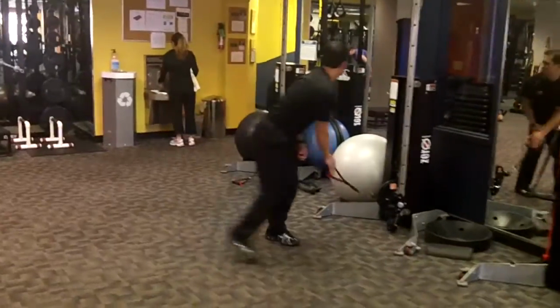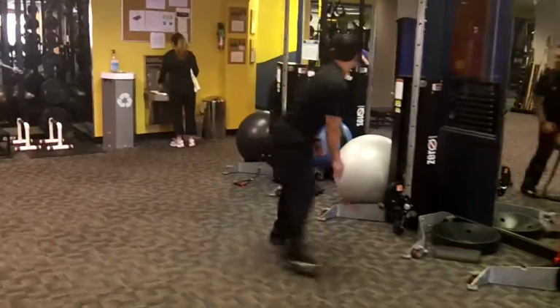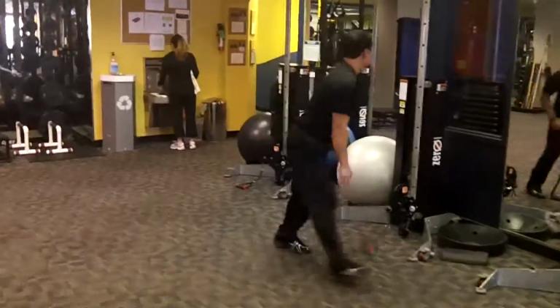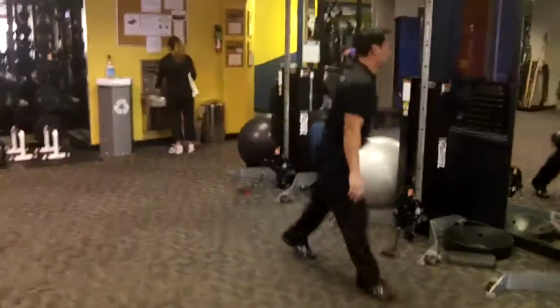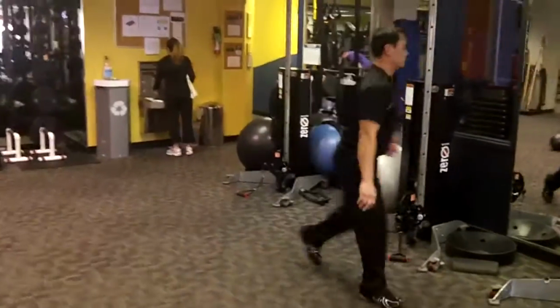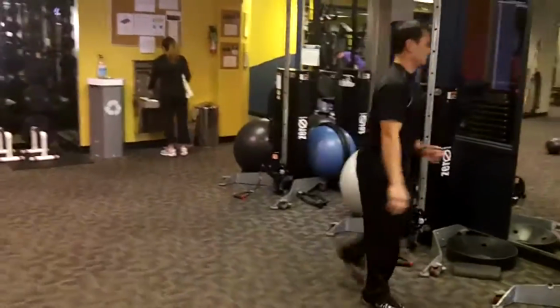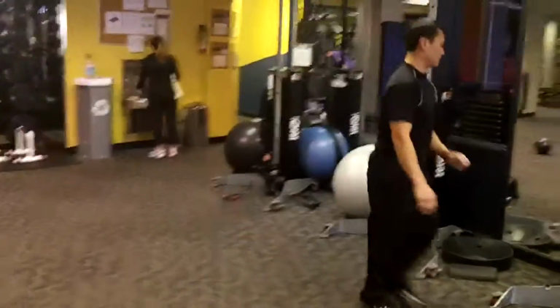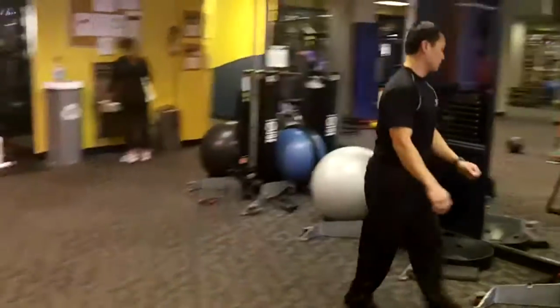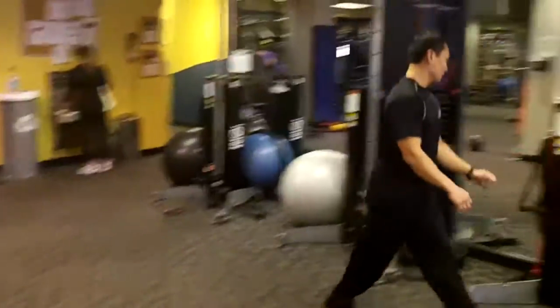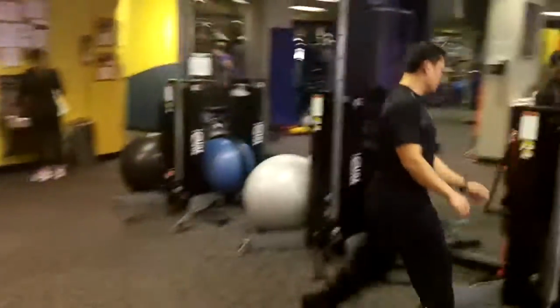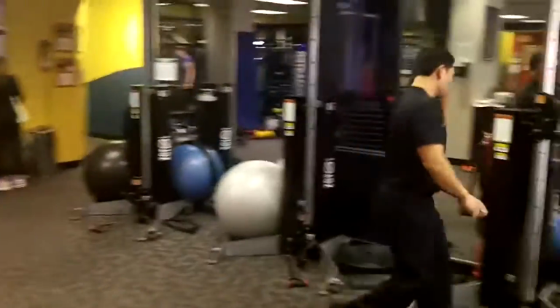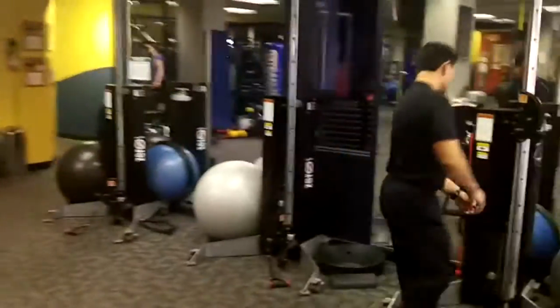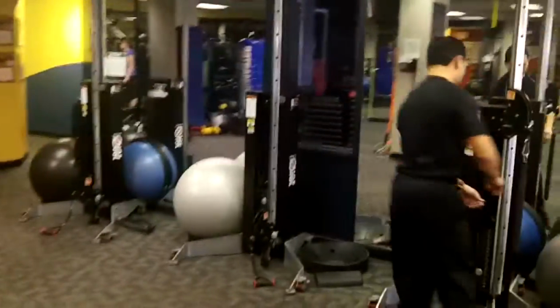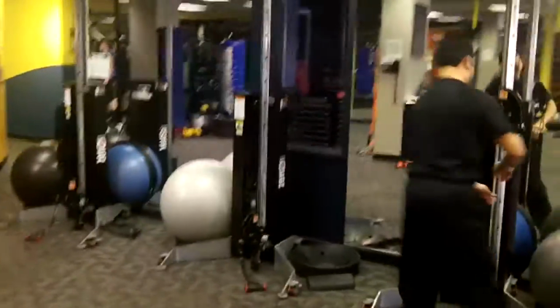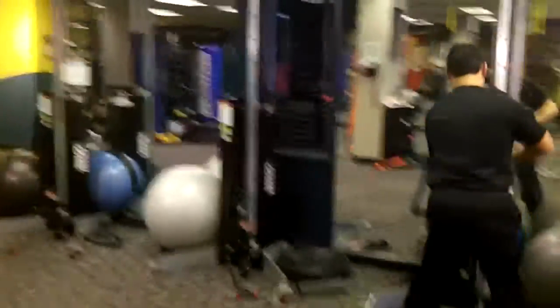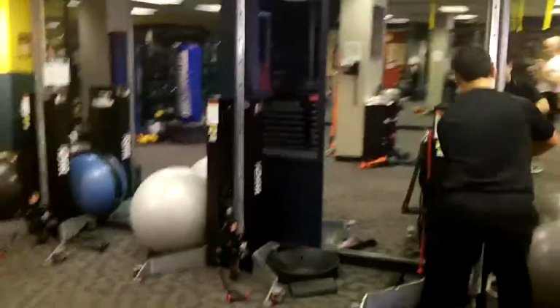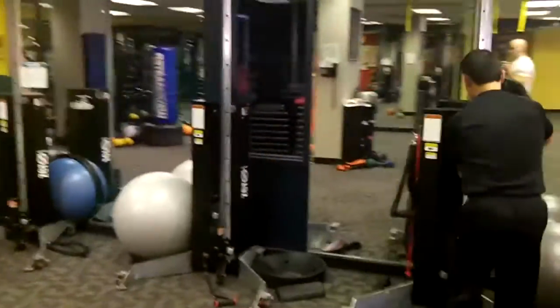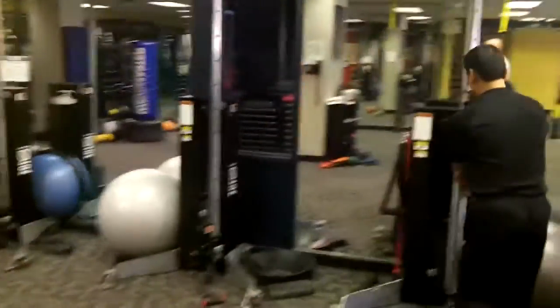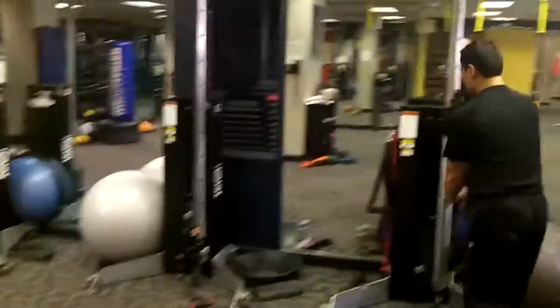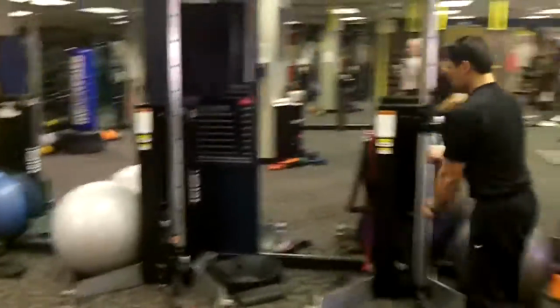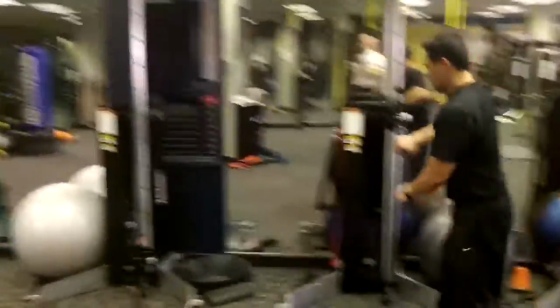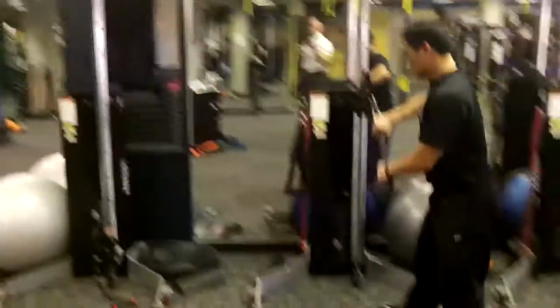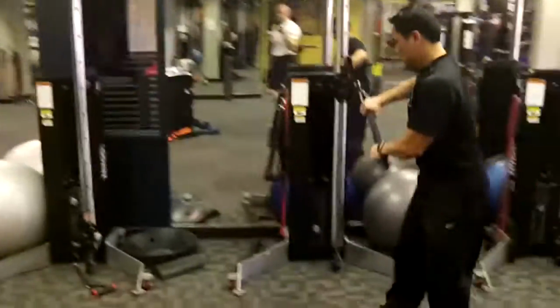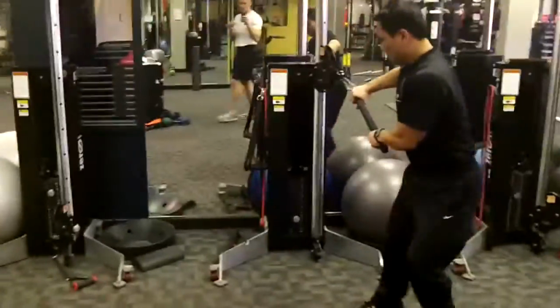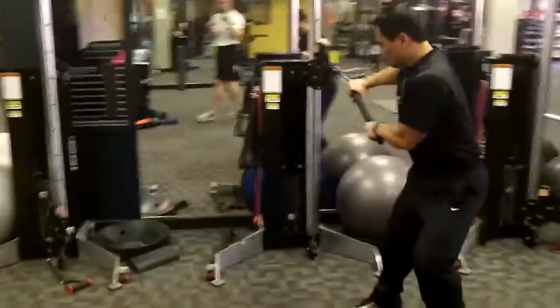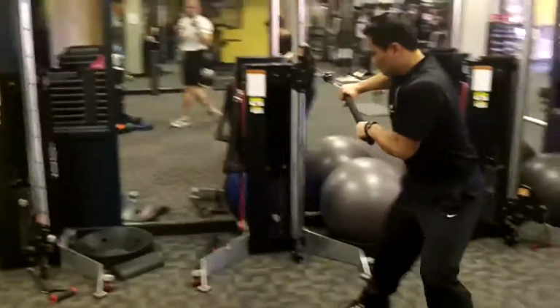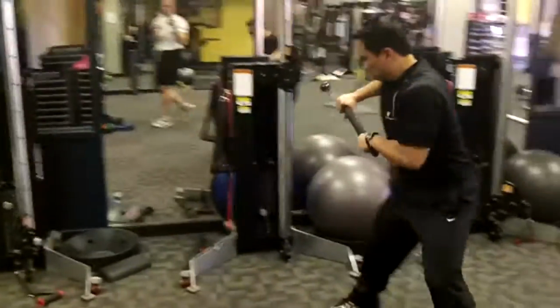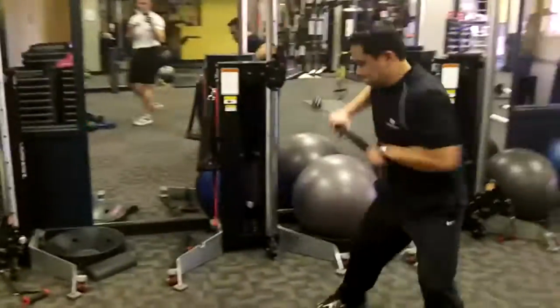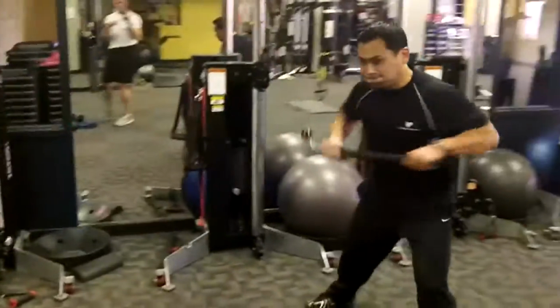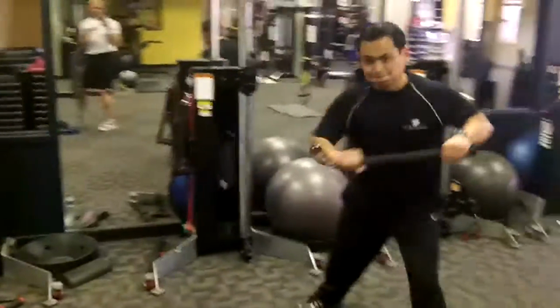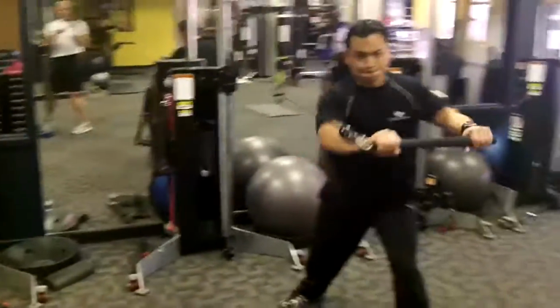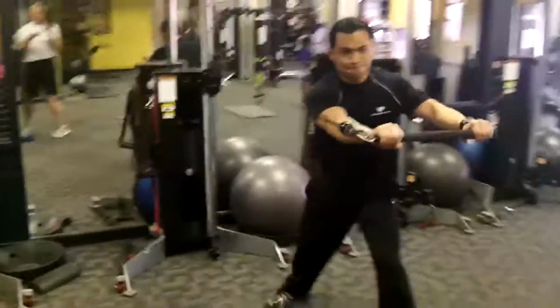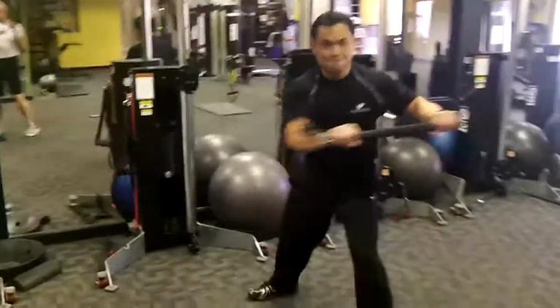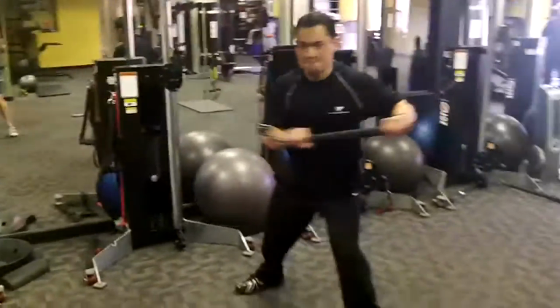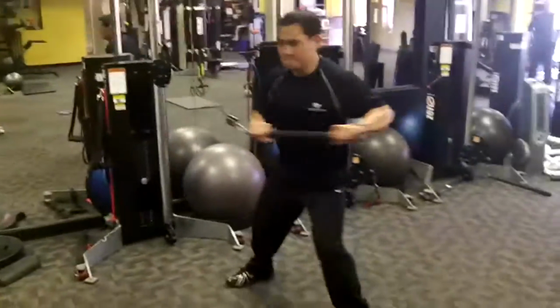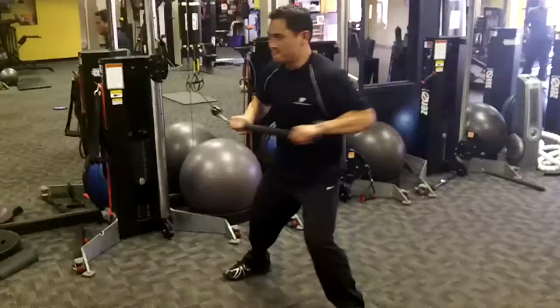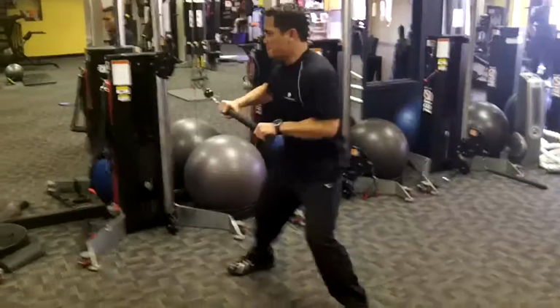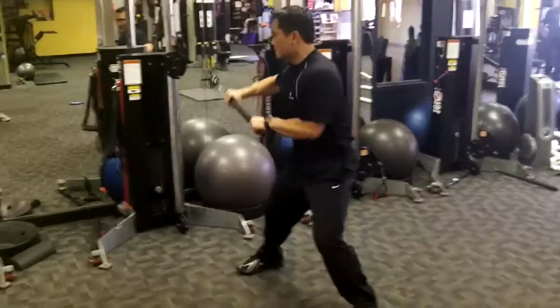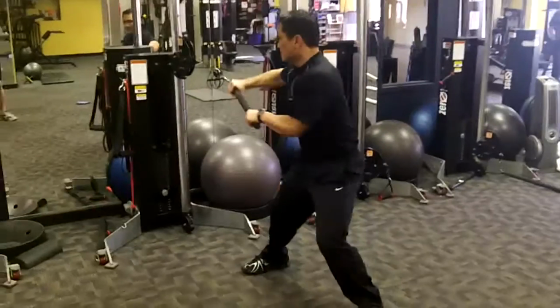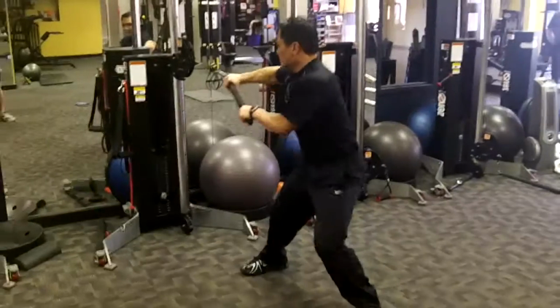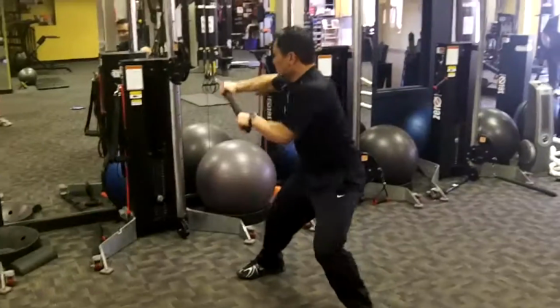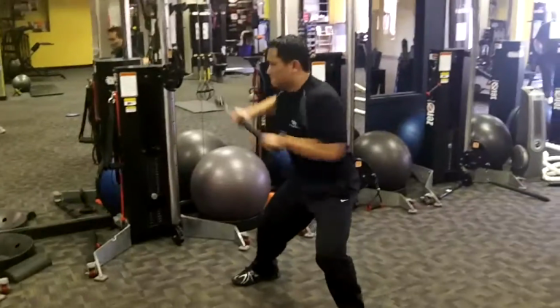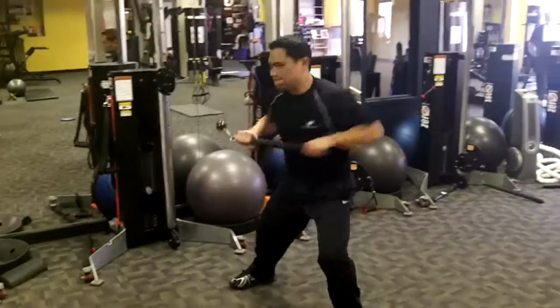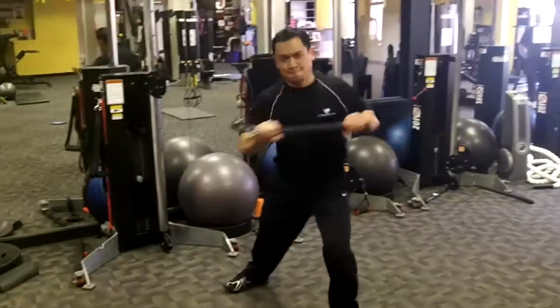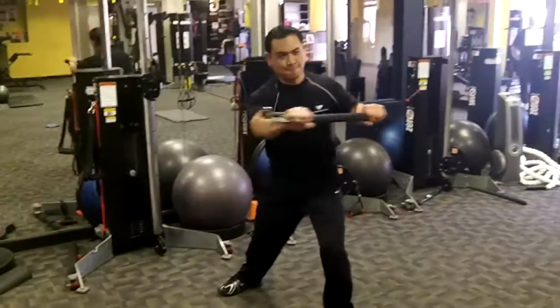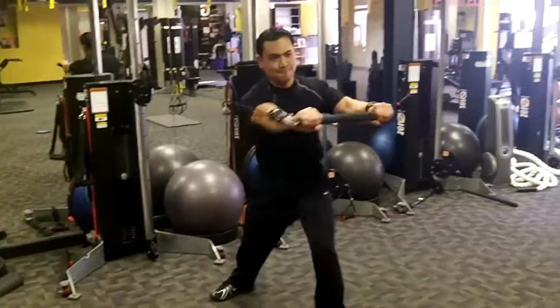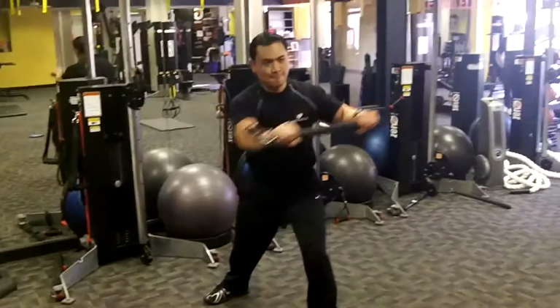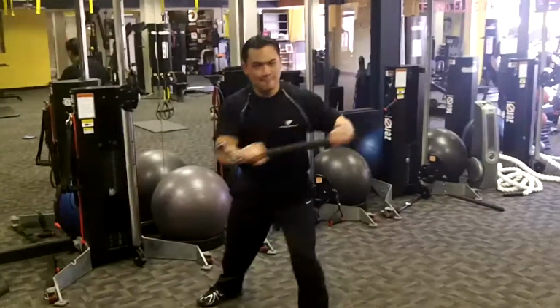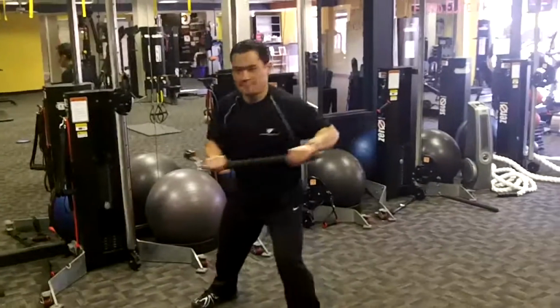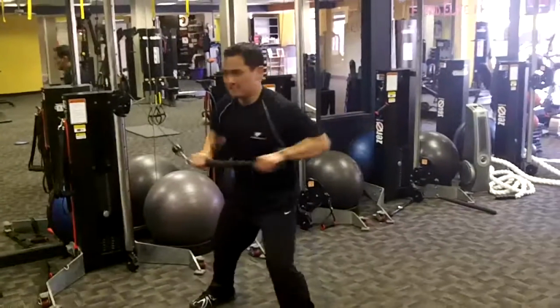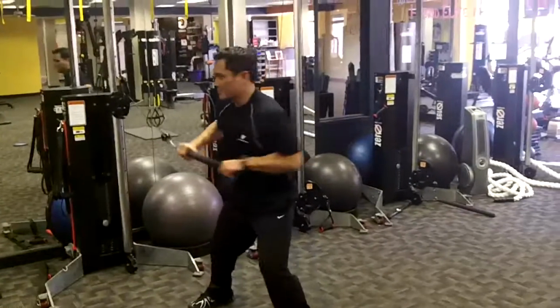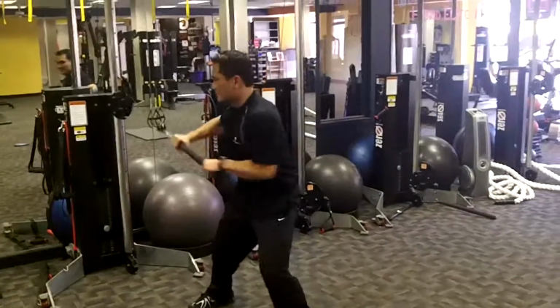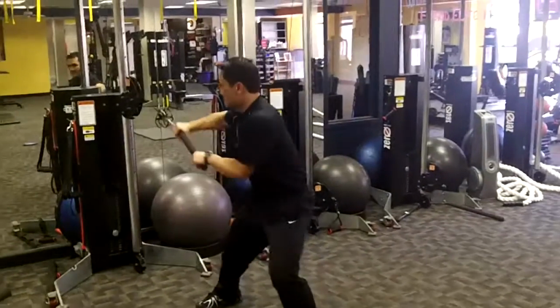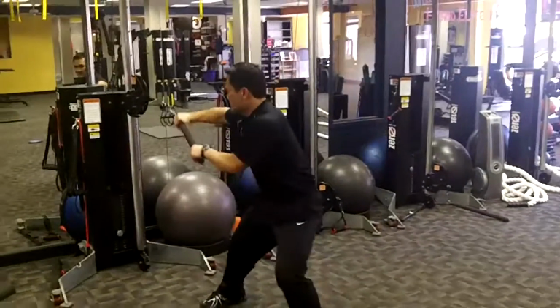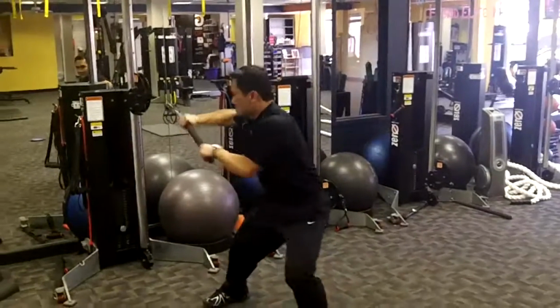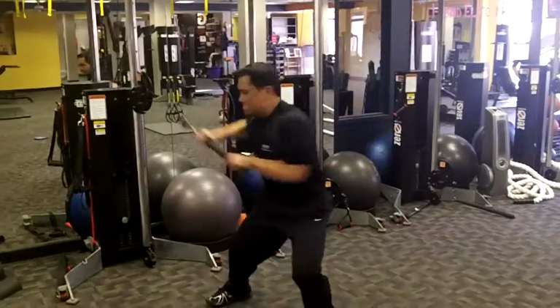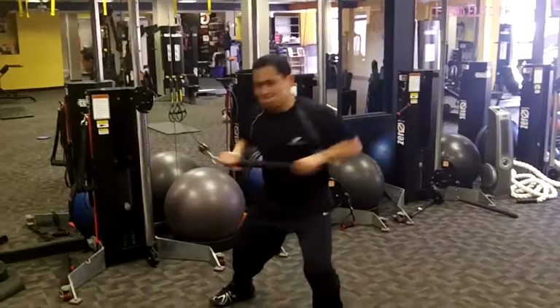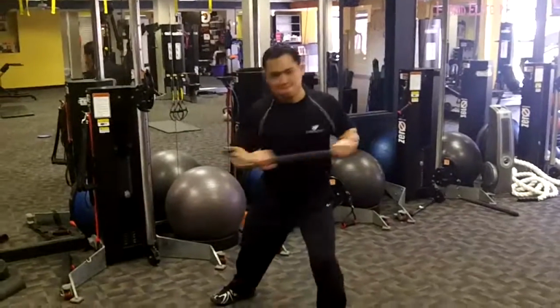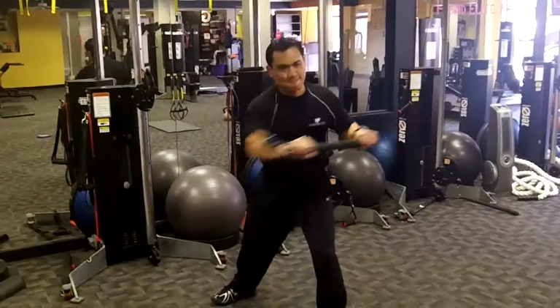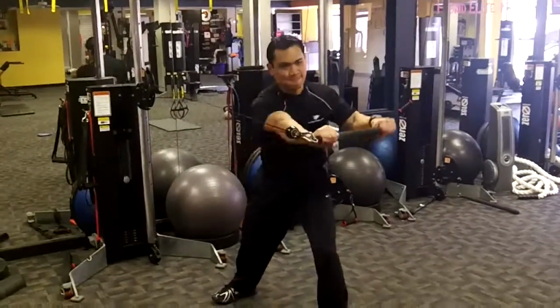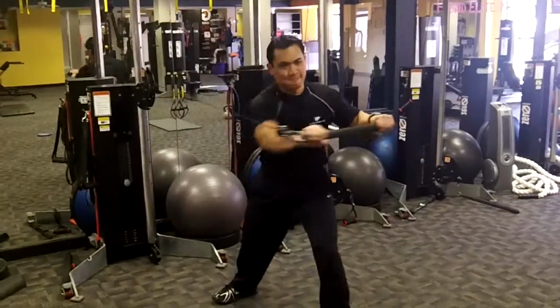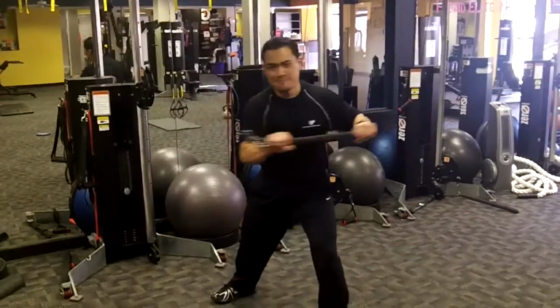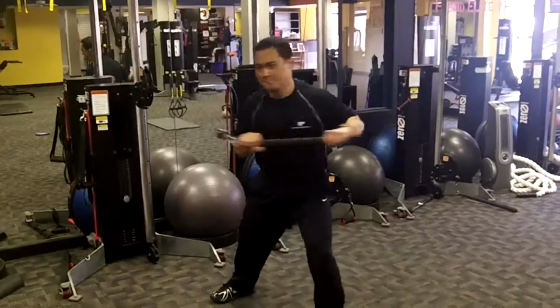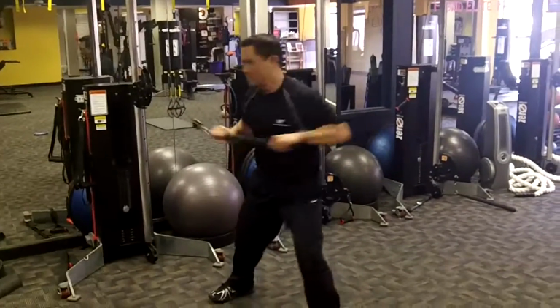Station three: bar twist. Let's work on that core — rotational power, functional every day, all day.